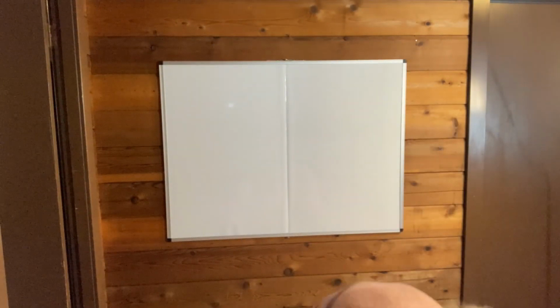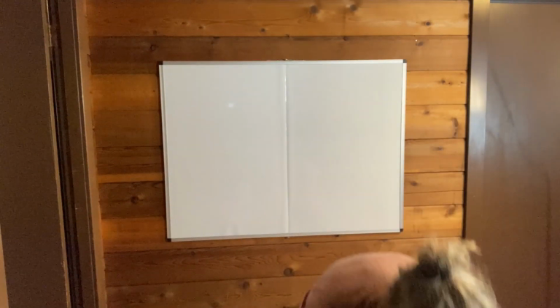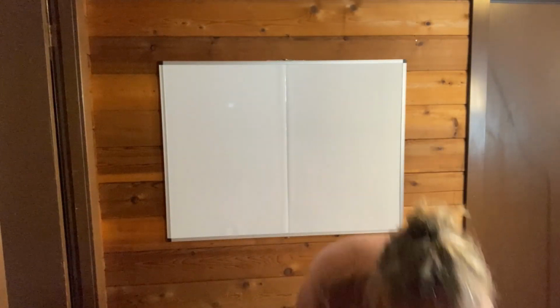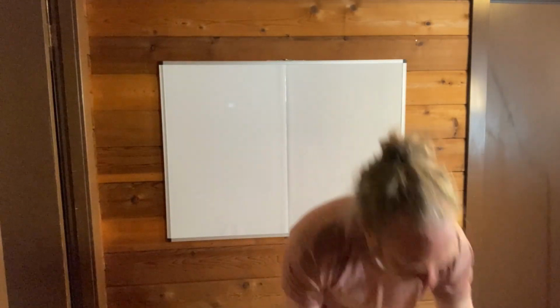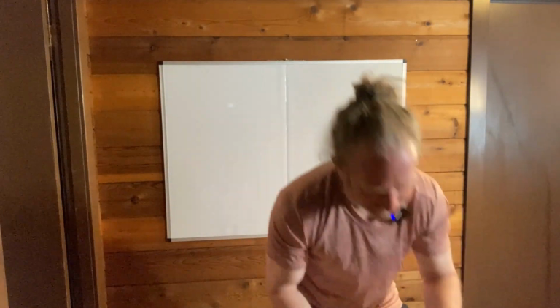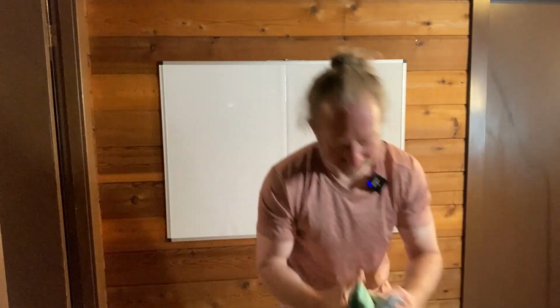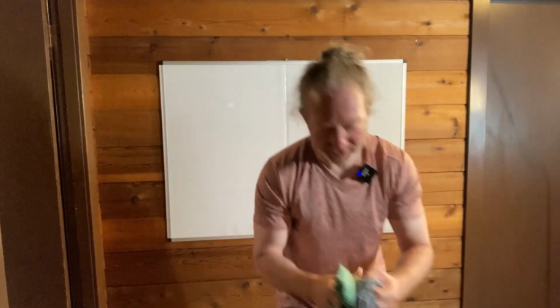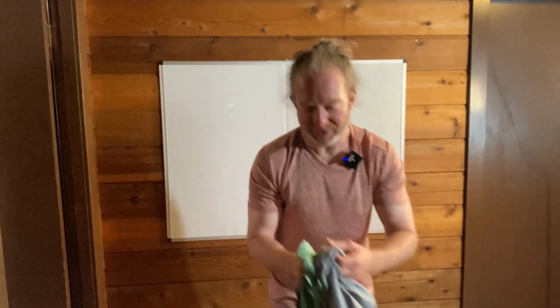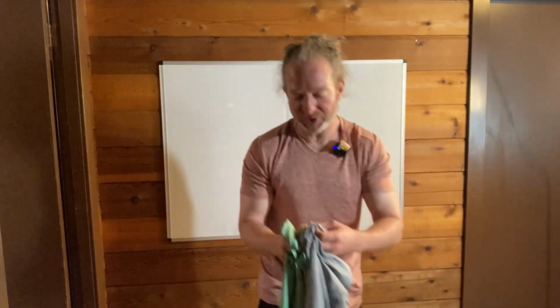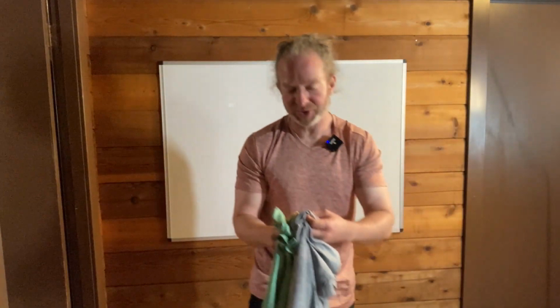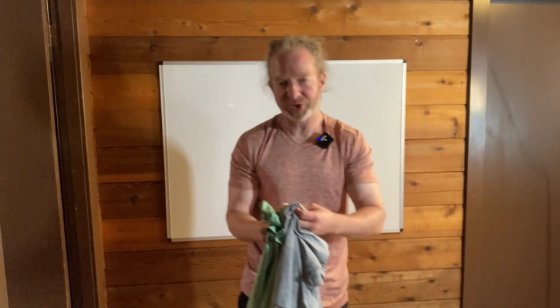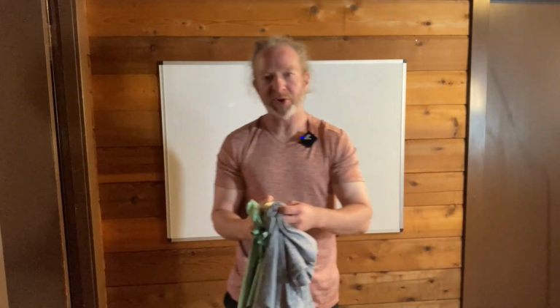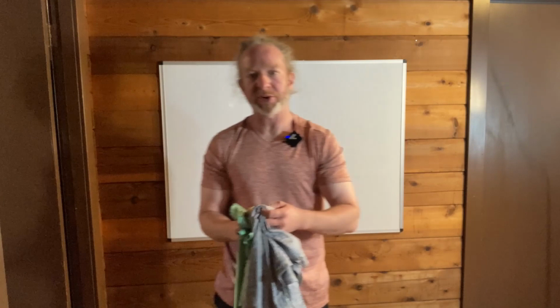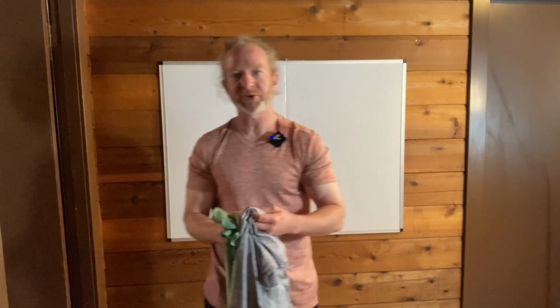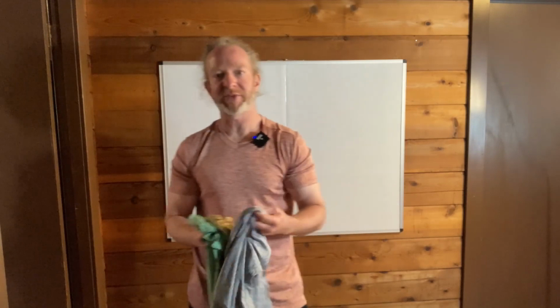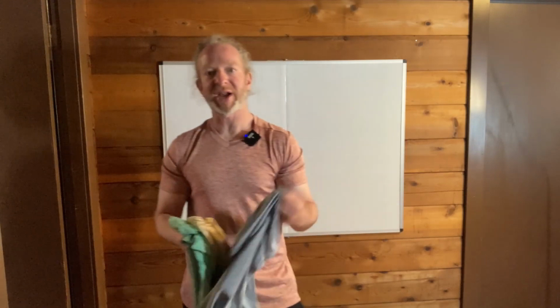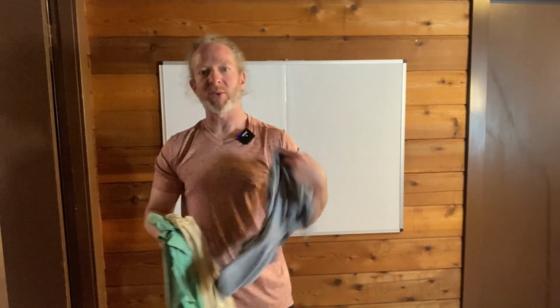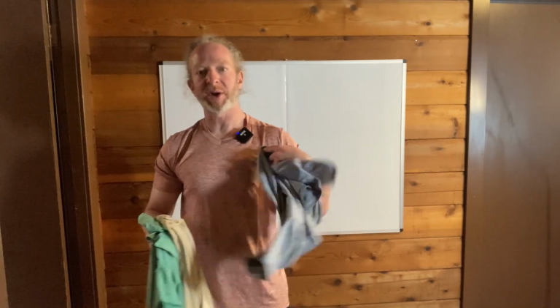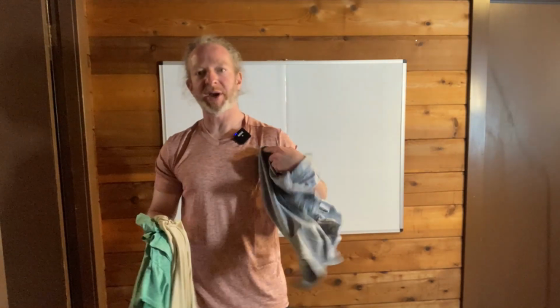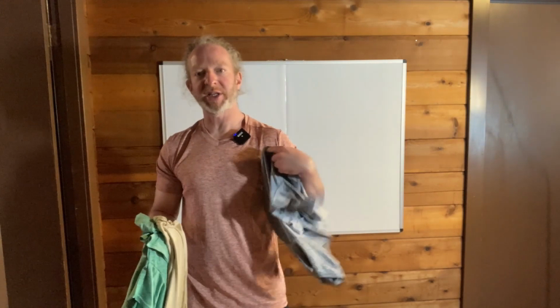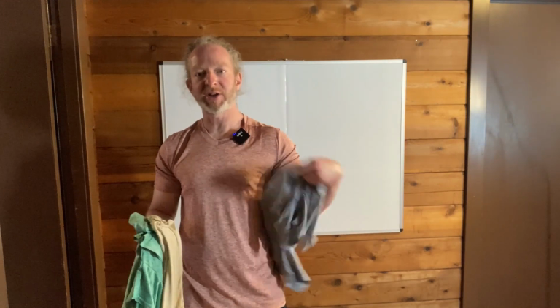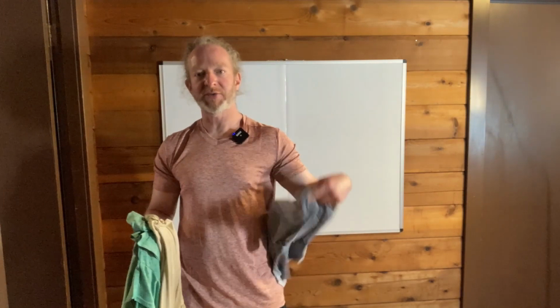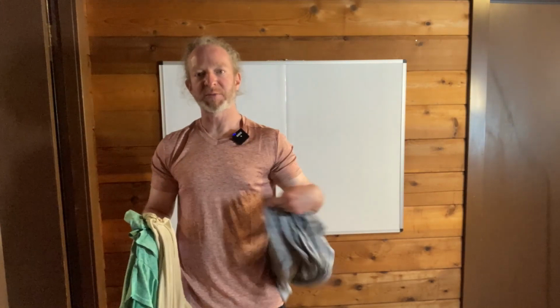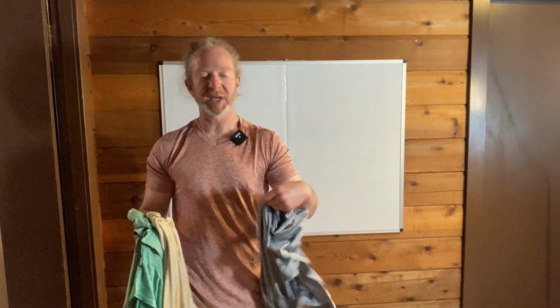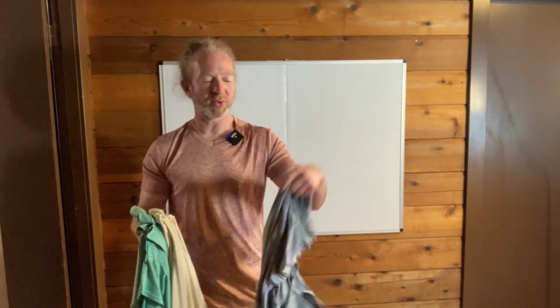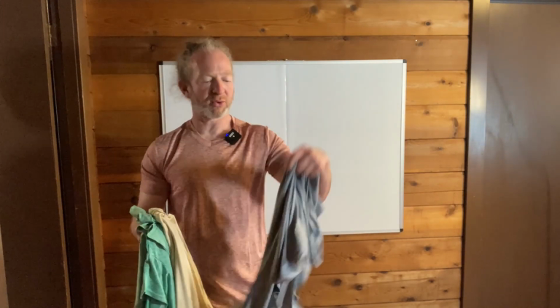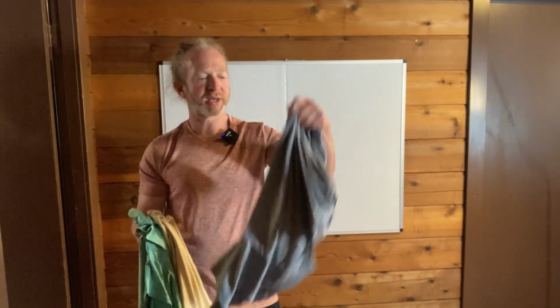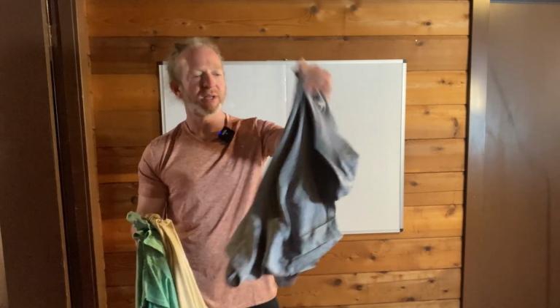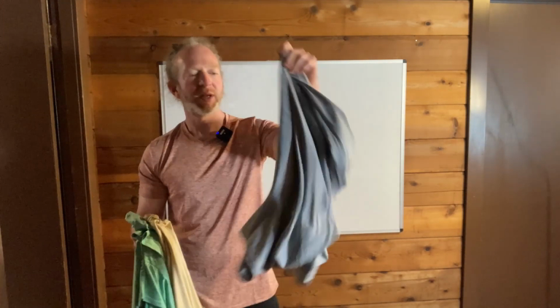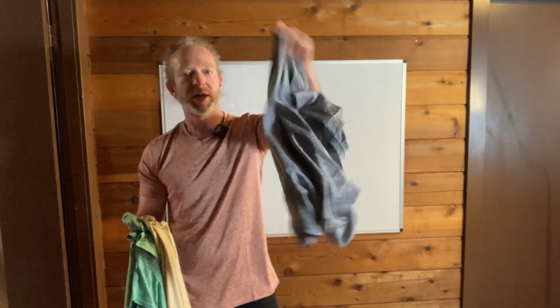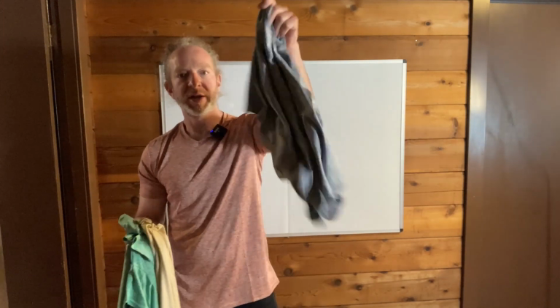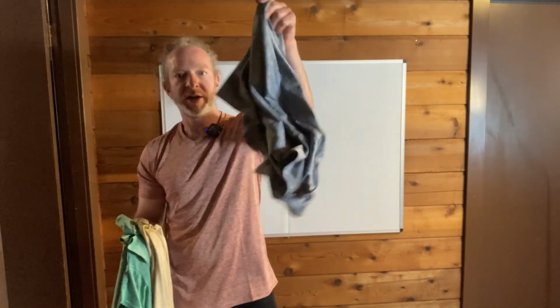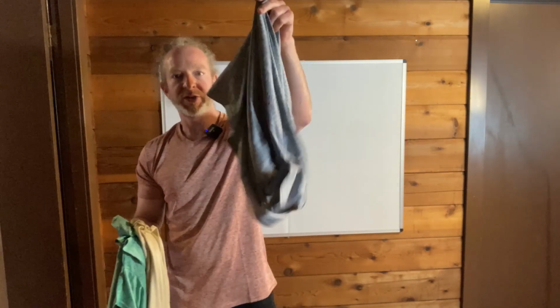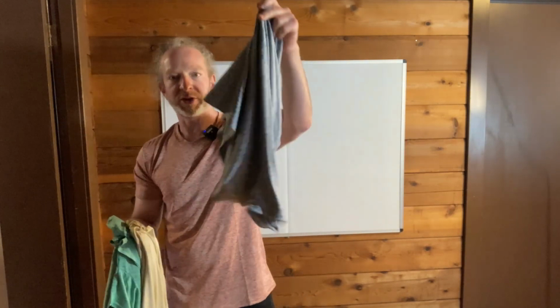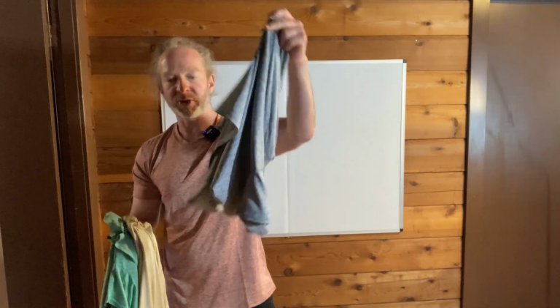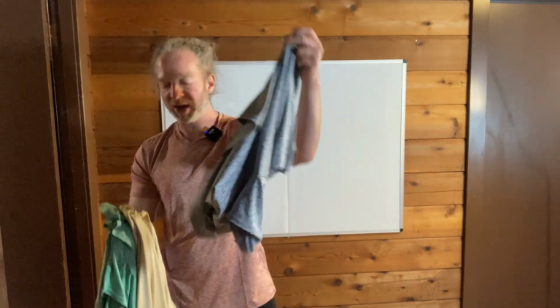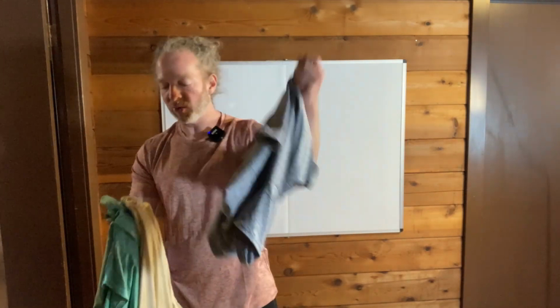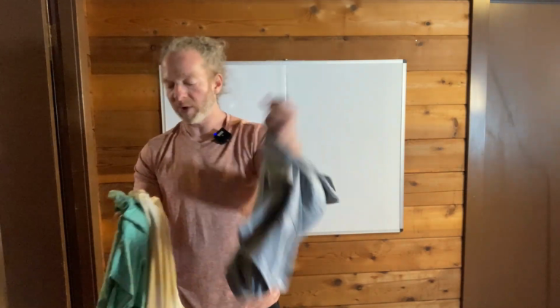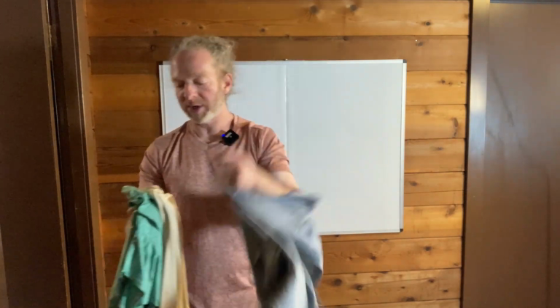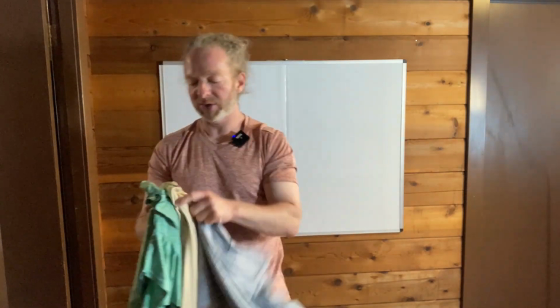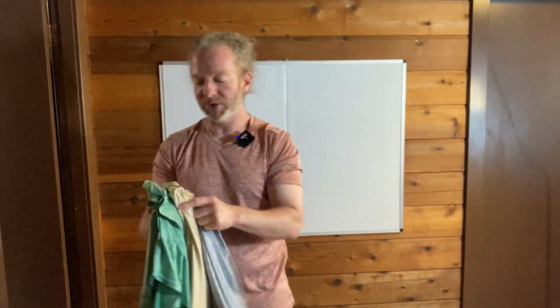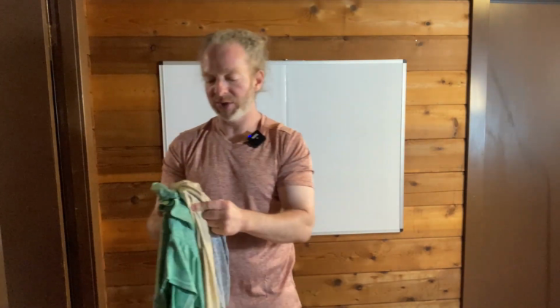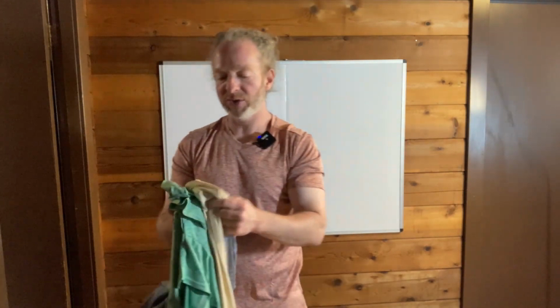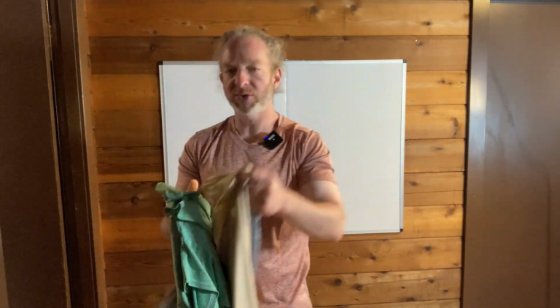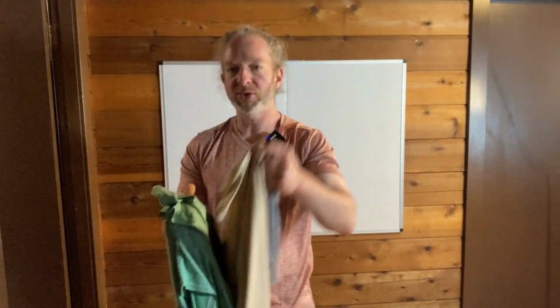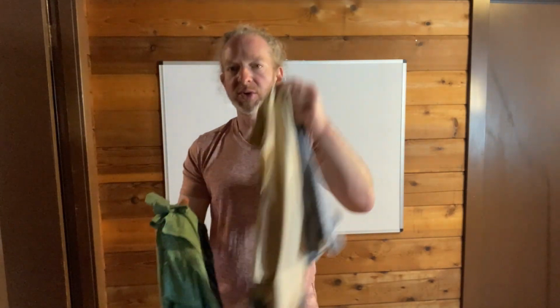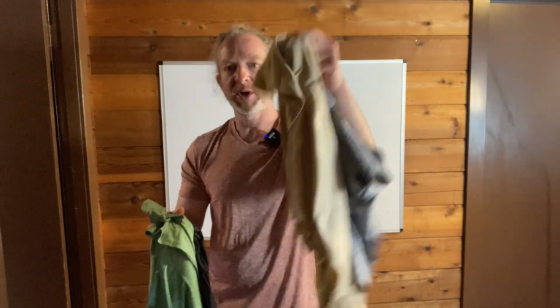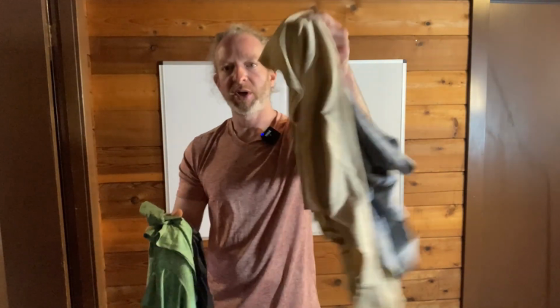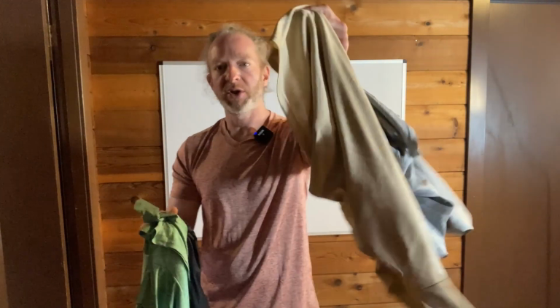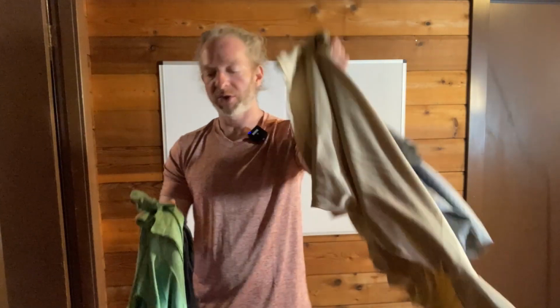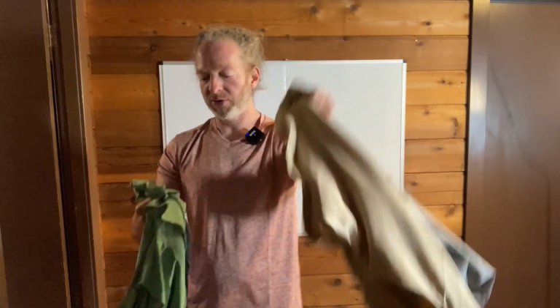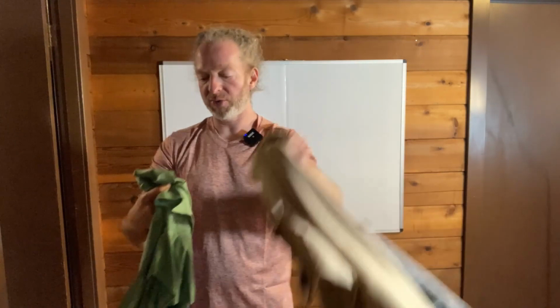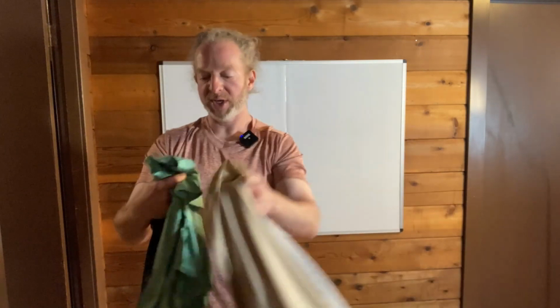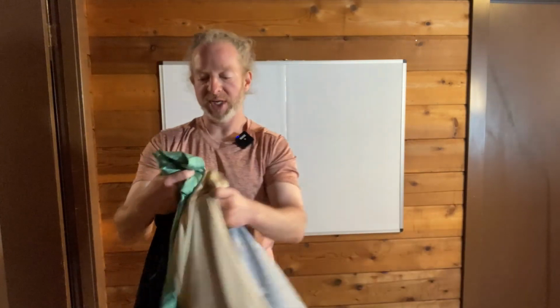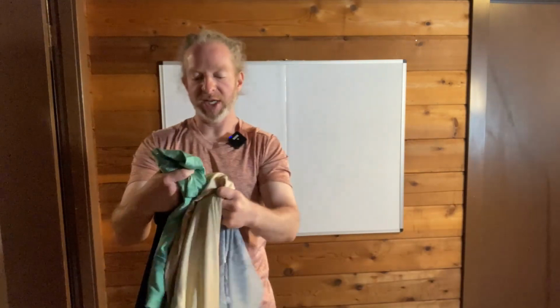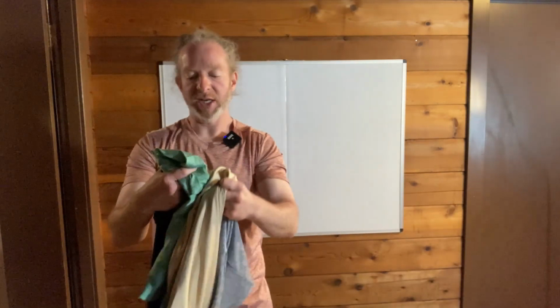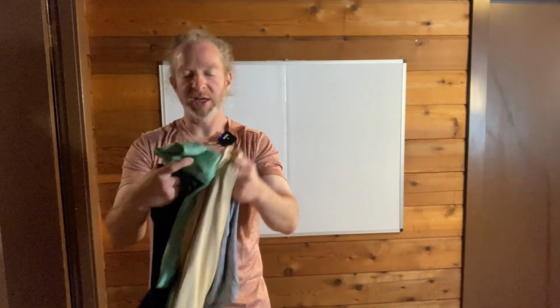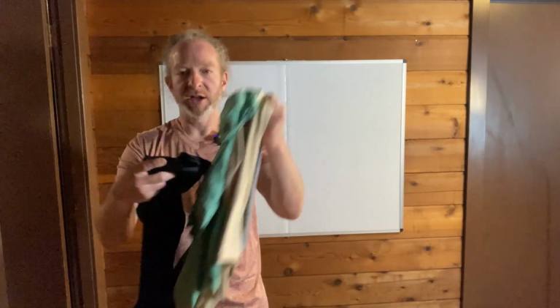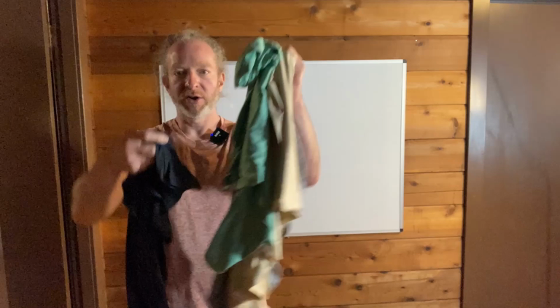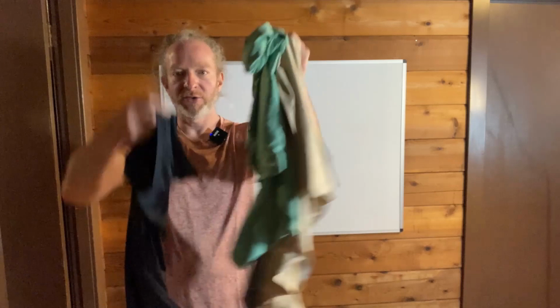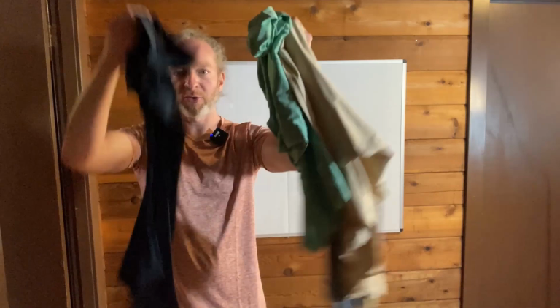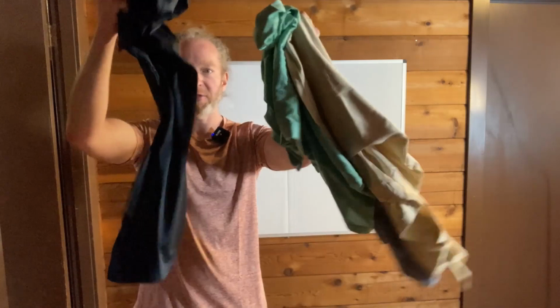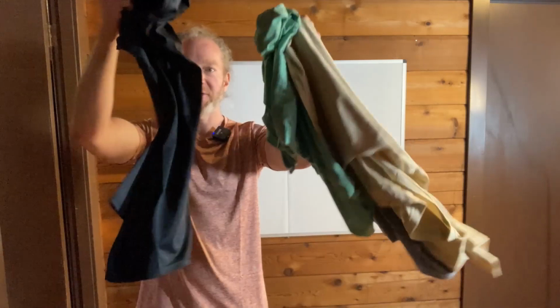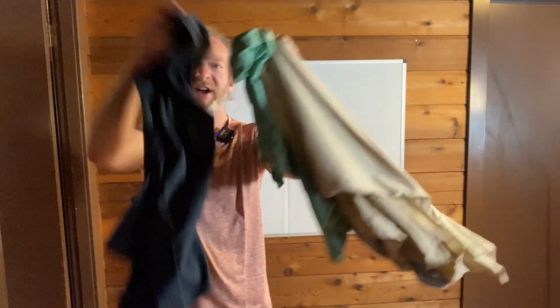So it looks like five shirts total. I've got one on here, this pink one. The gray one is two, three, four, five.